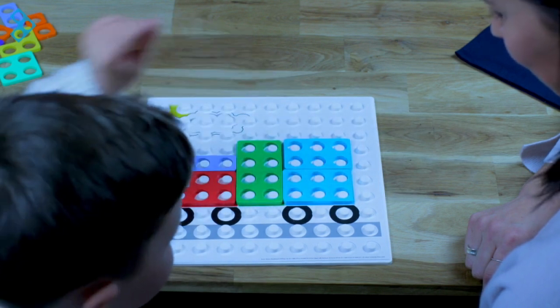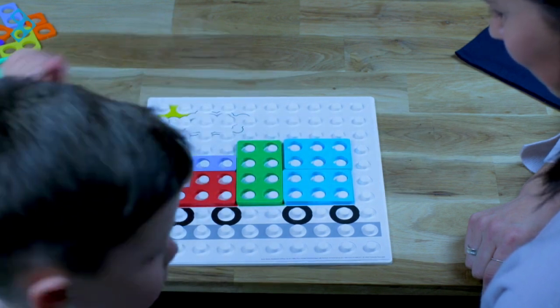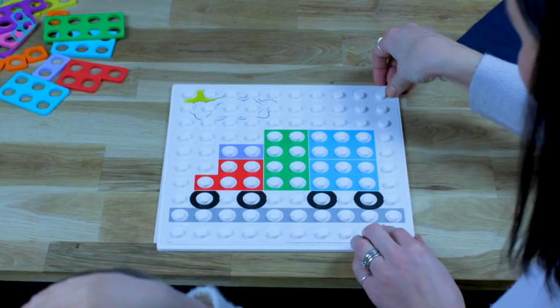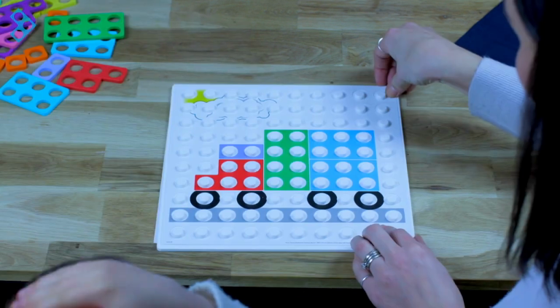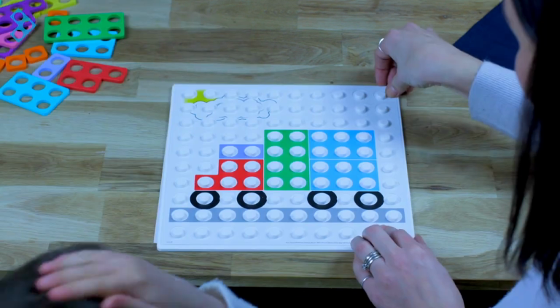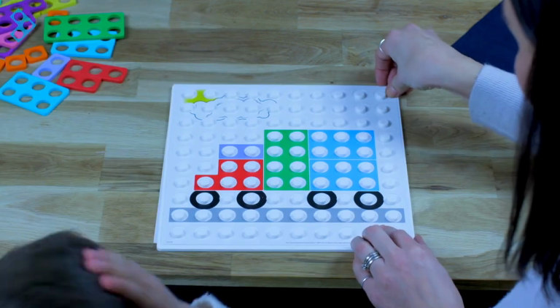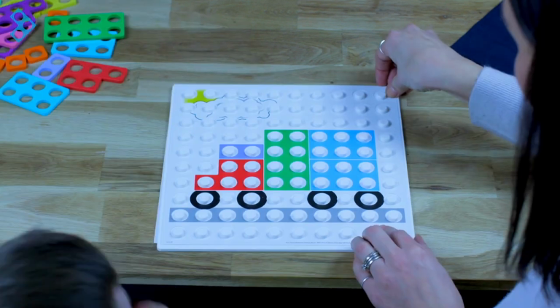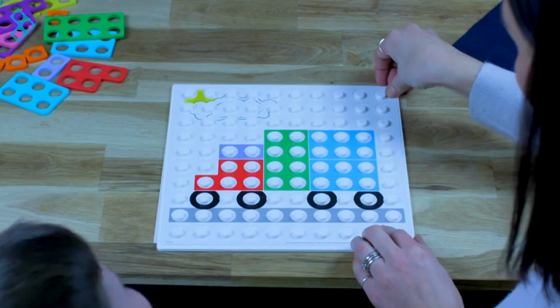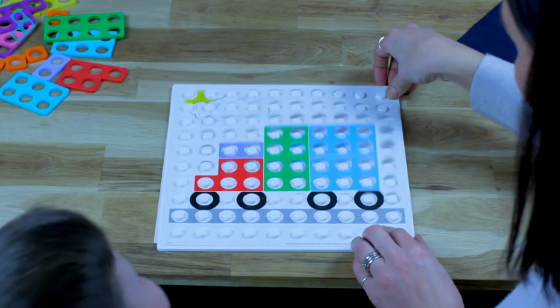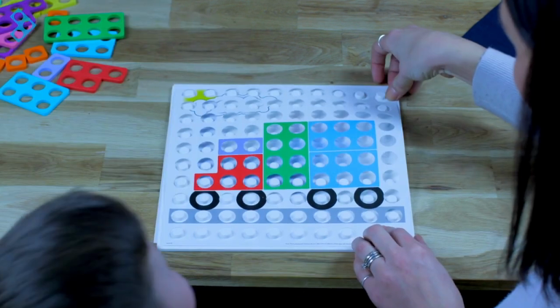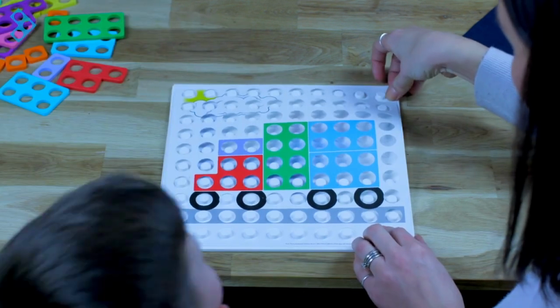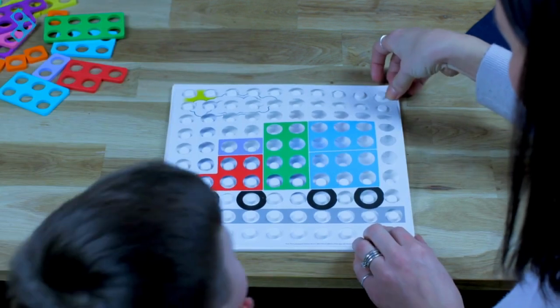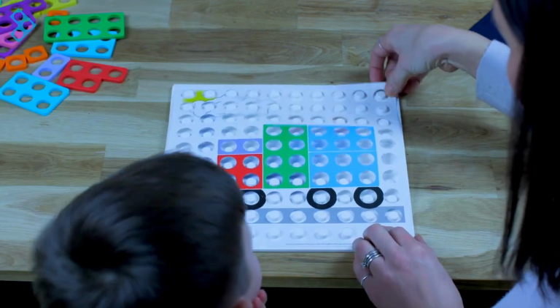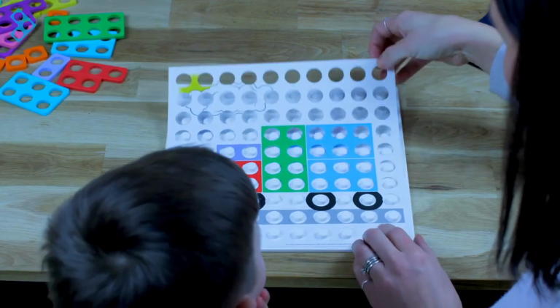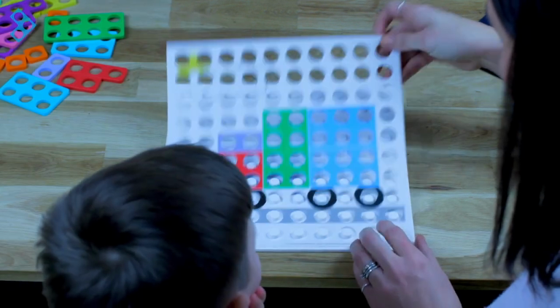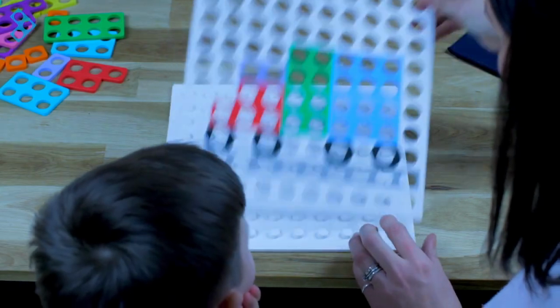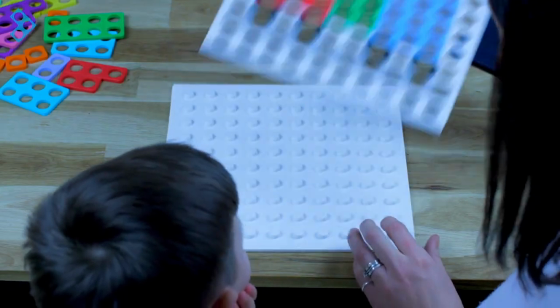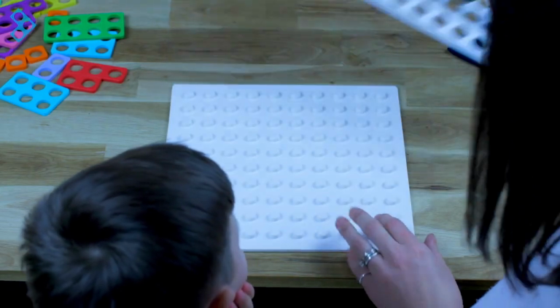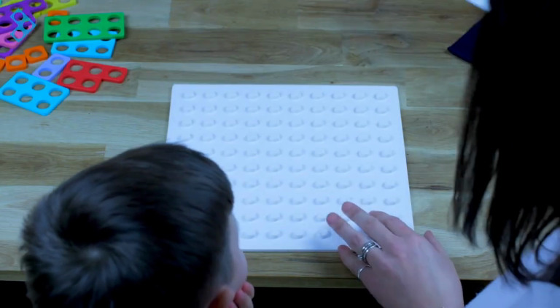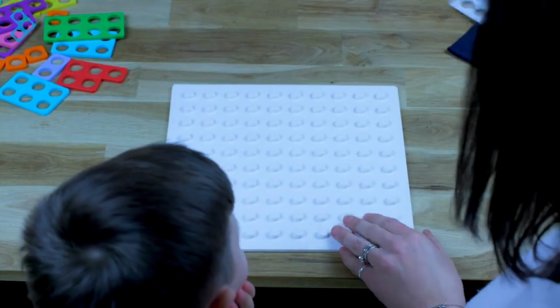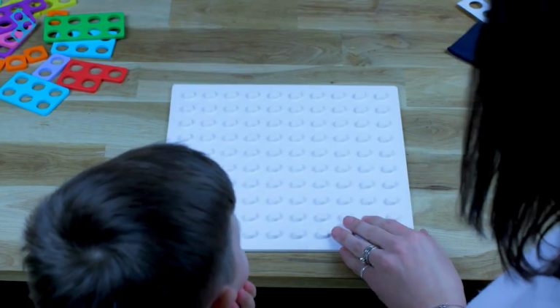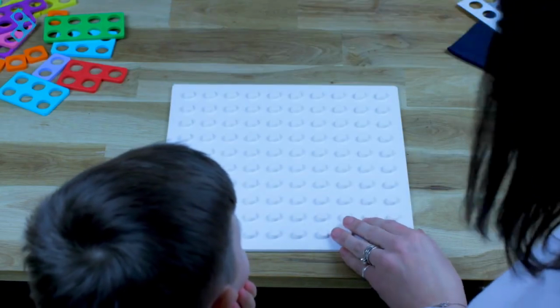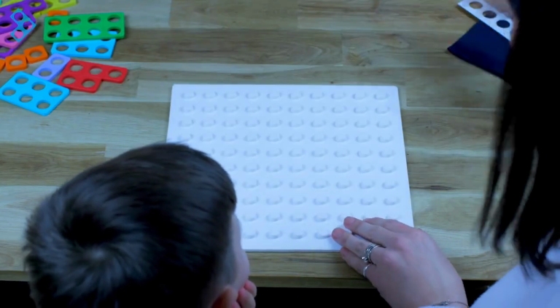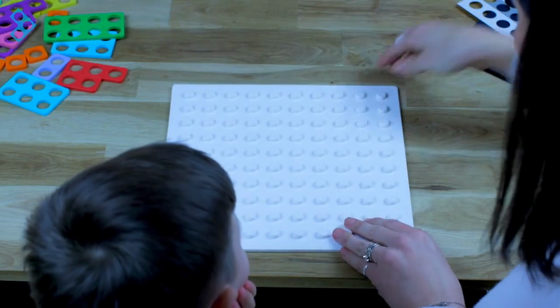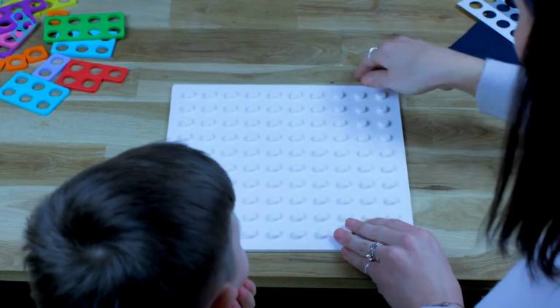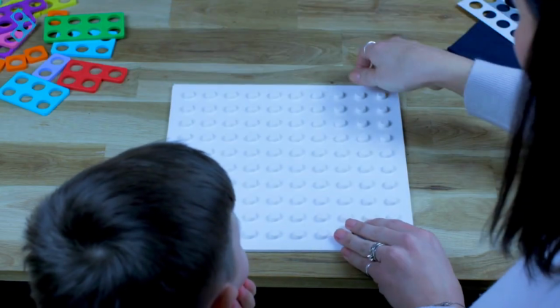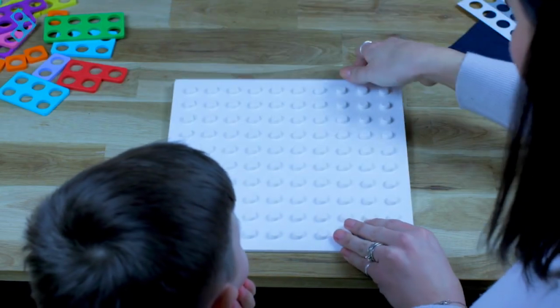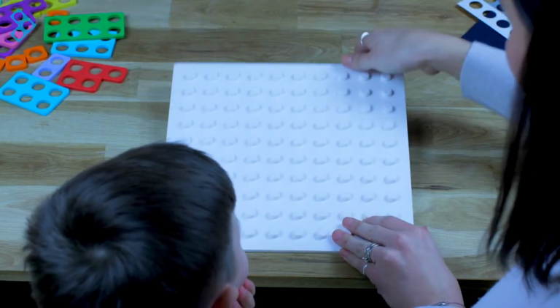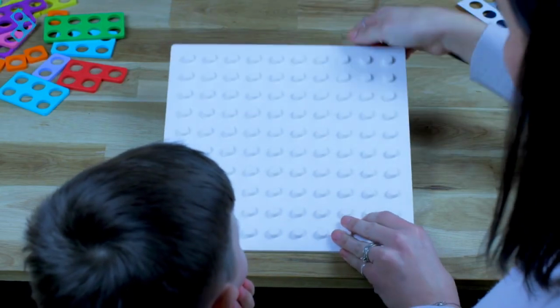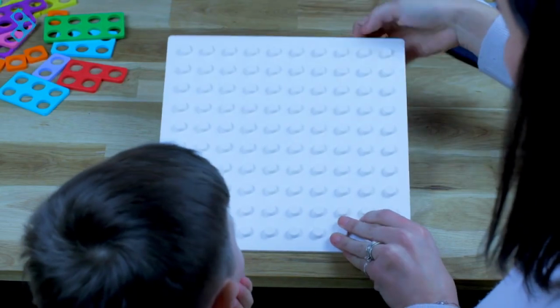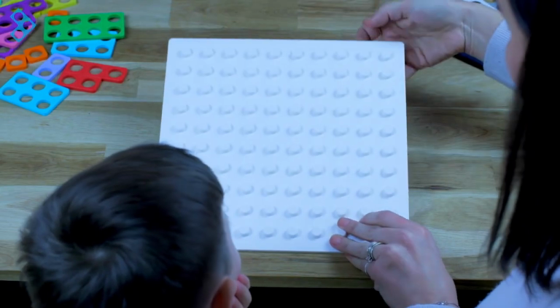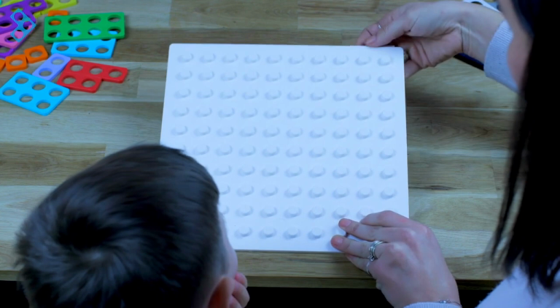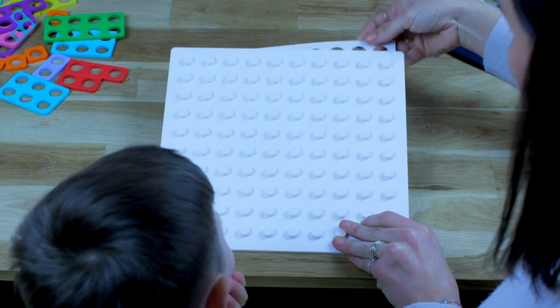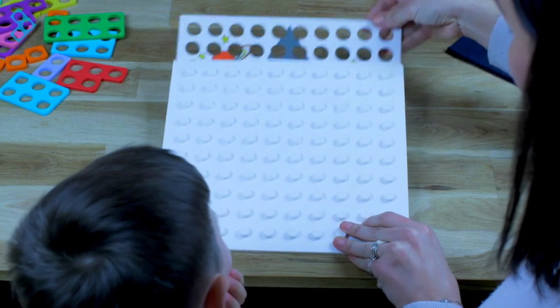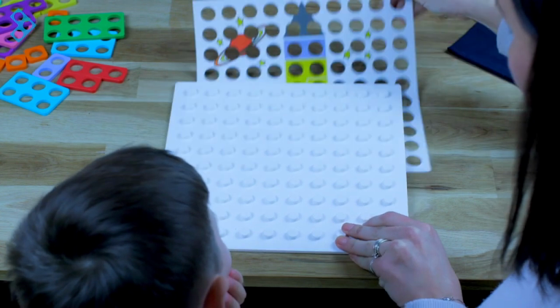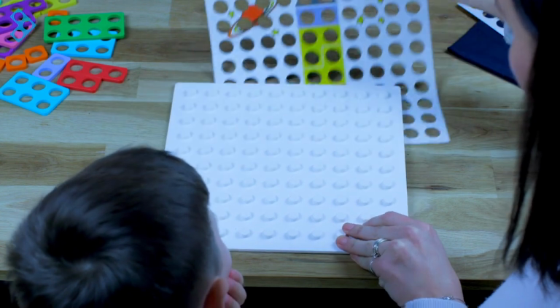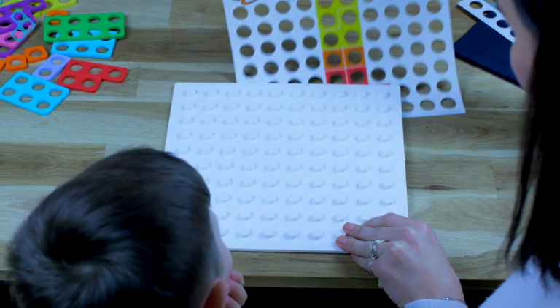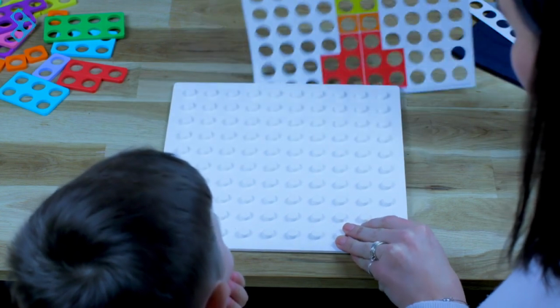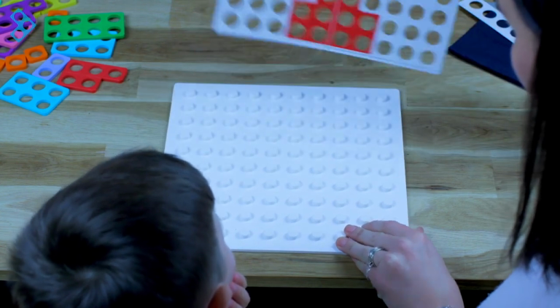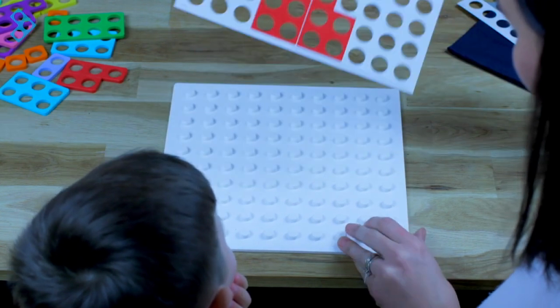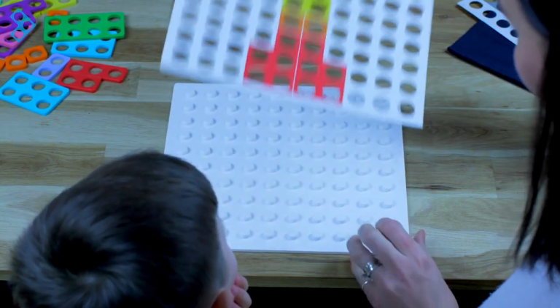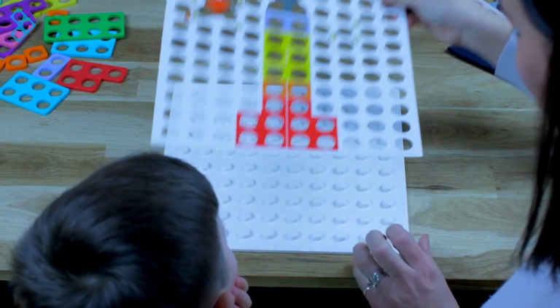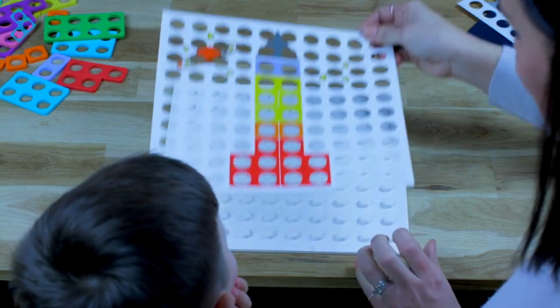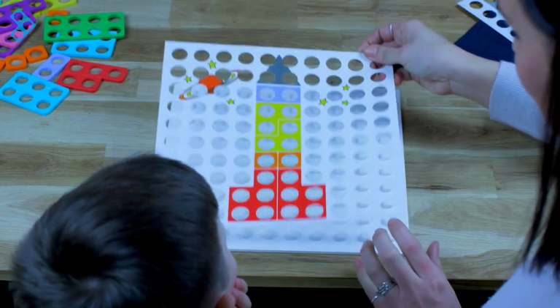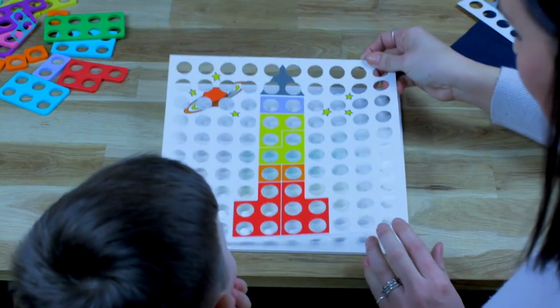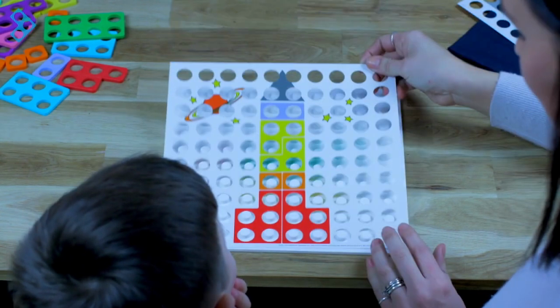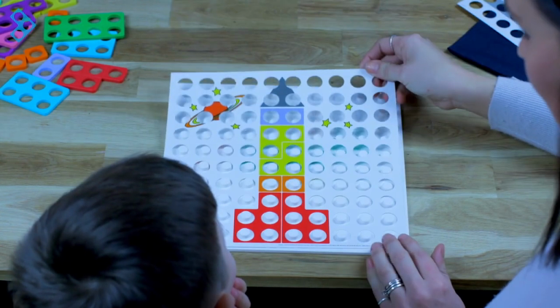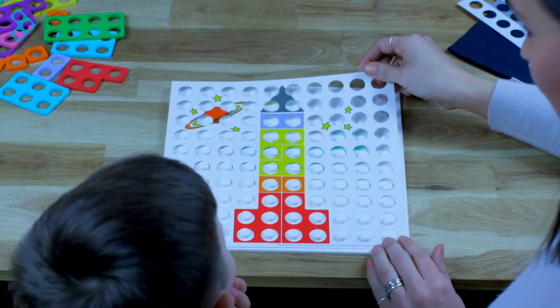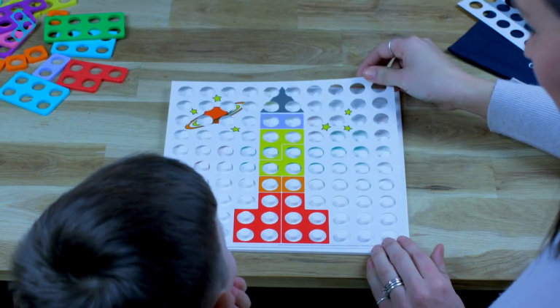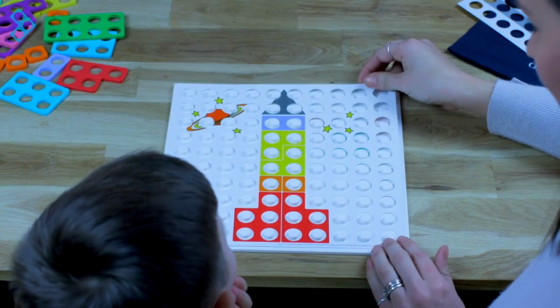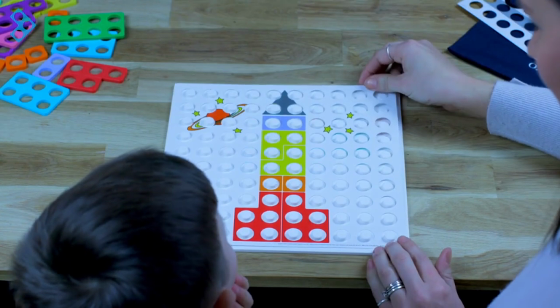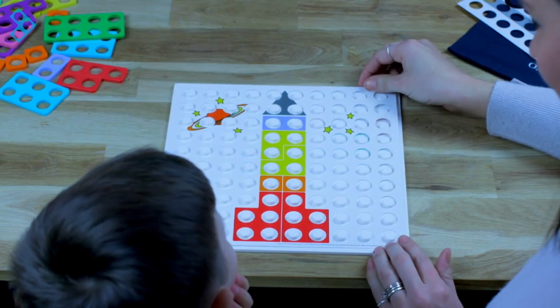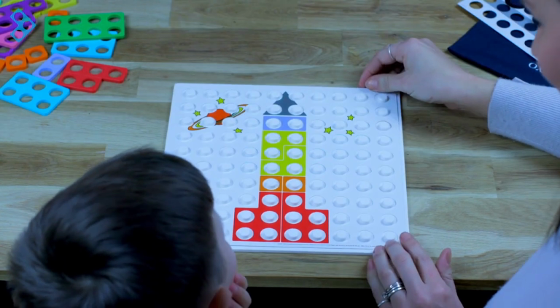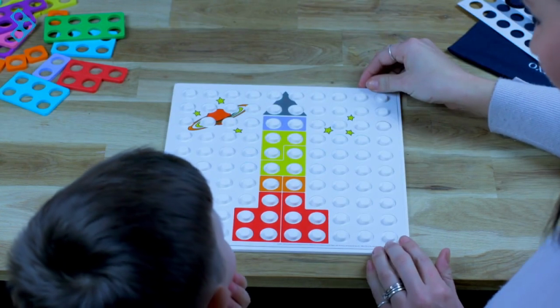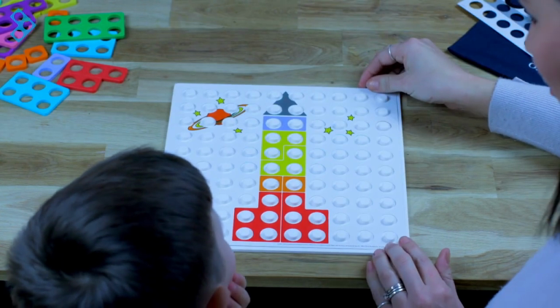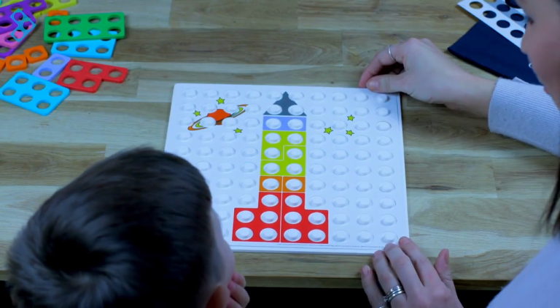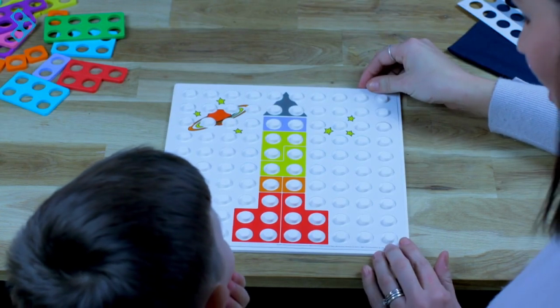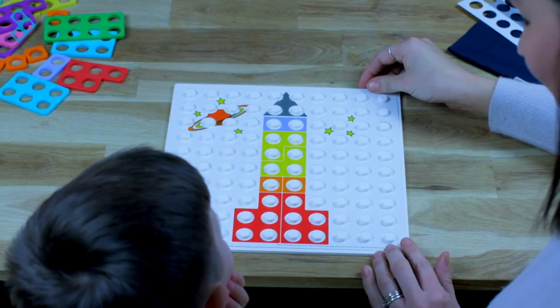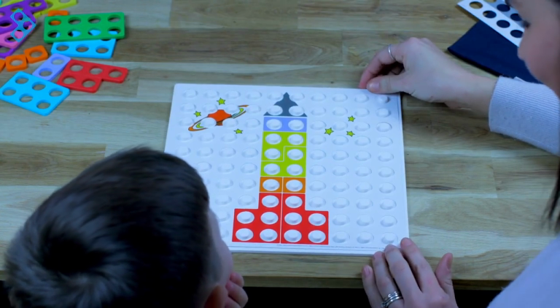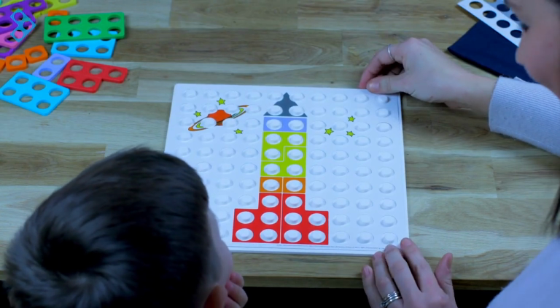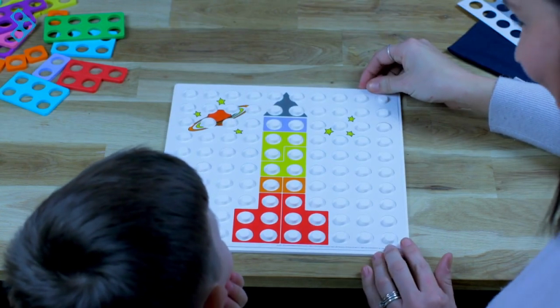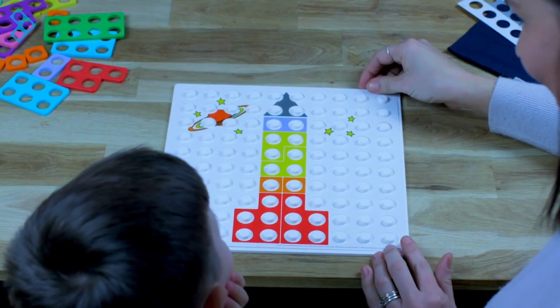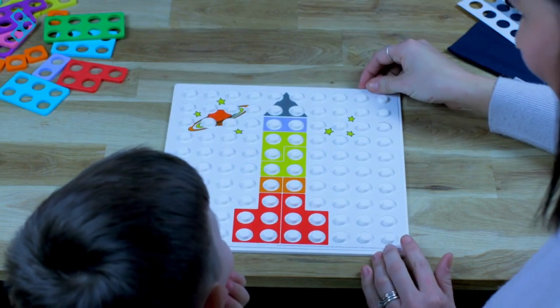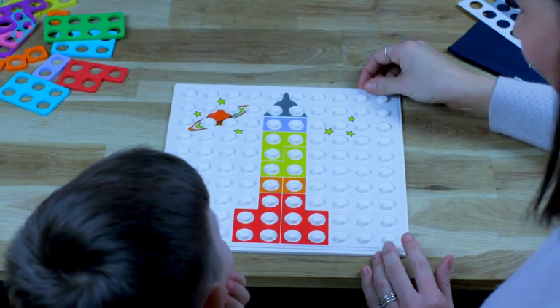If we take this picture off, I've got another one and I wonder if you can tell me what it is. A rocket. A rocket, yeah.